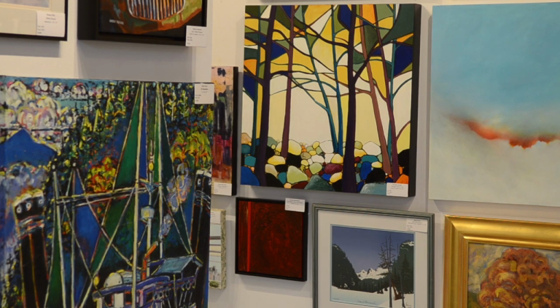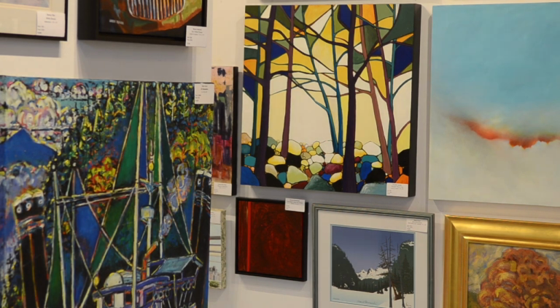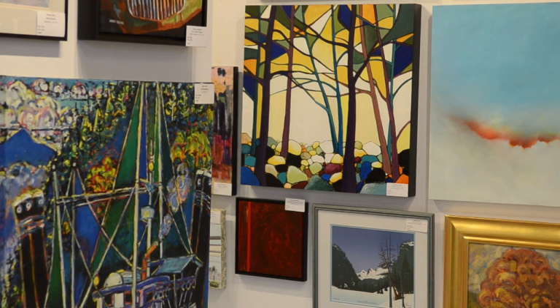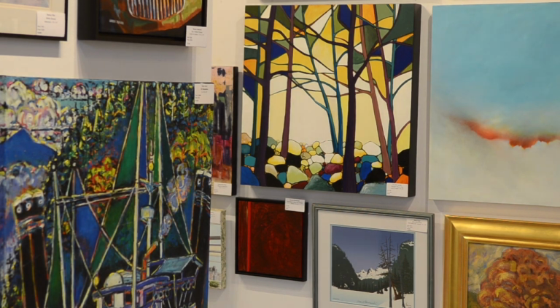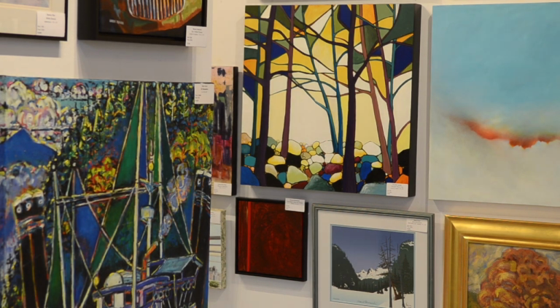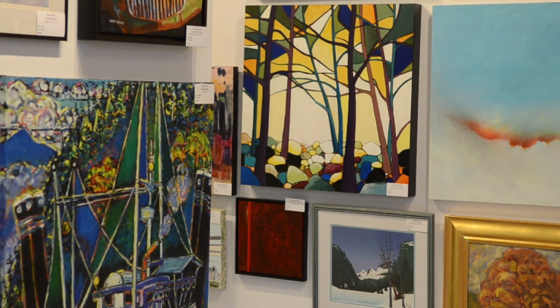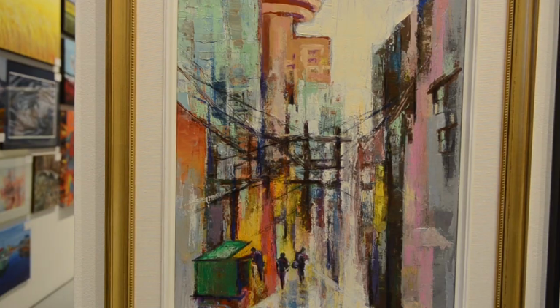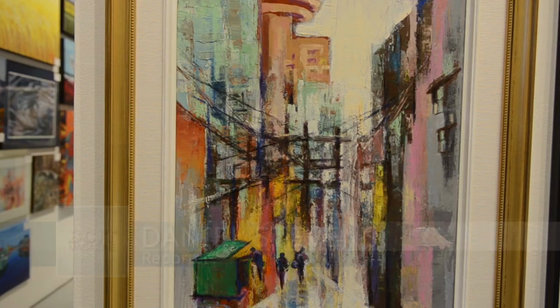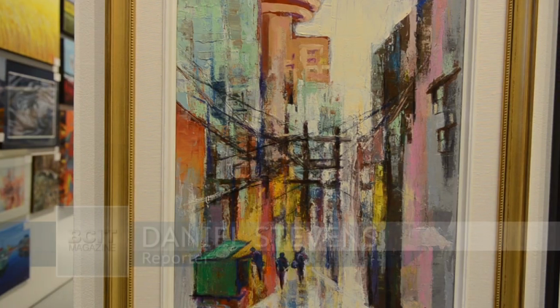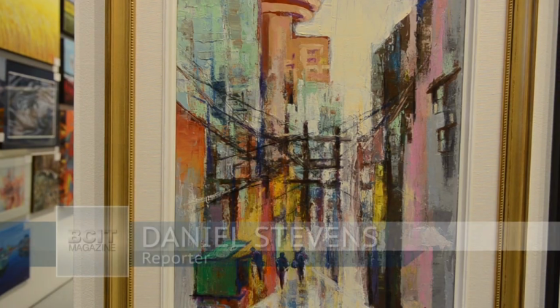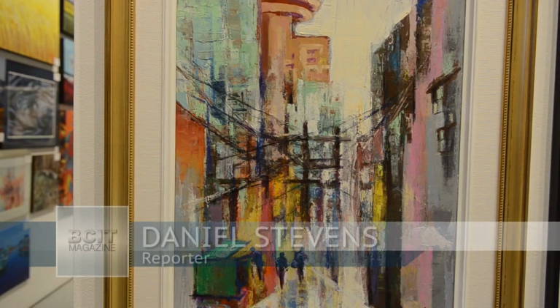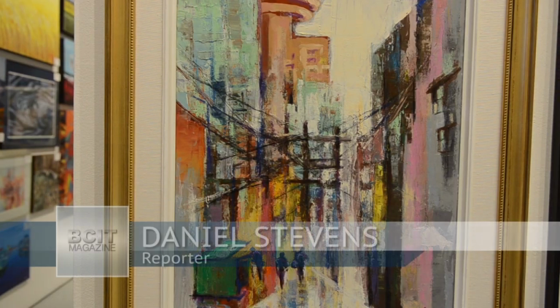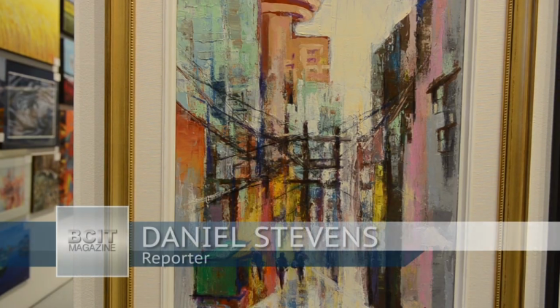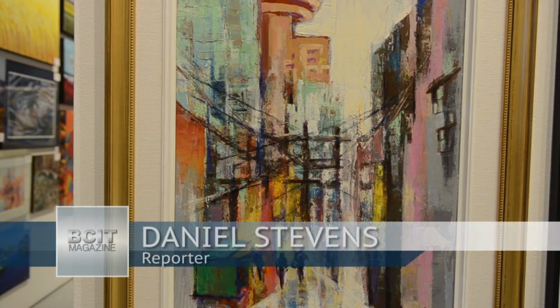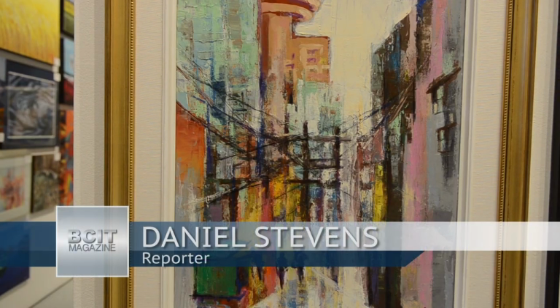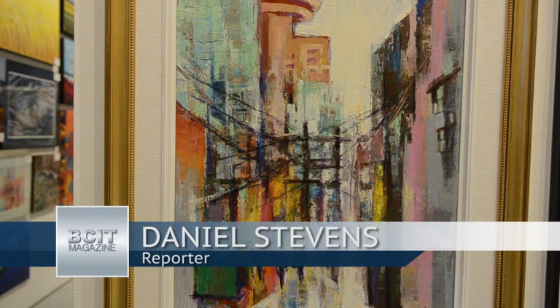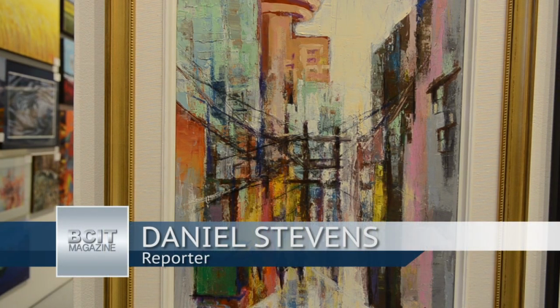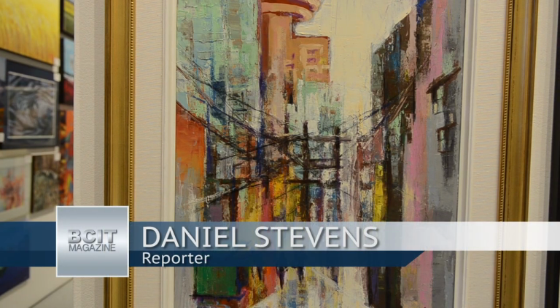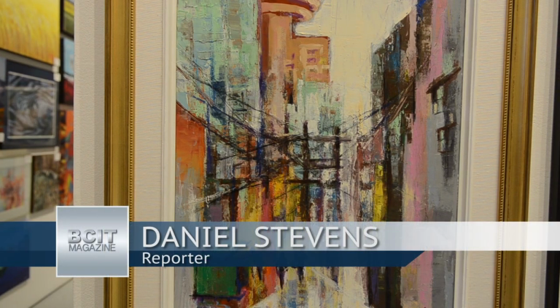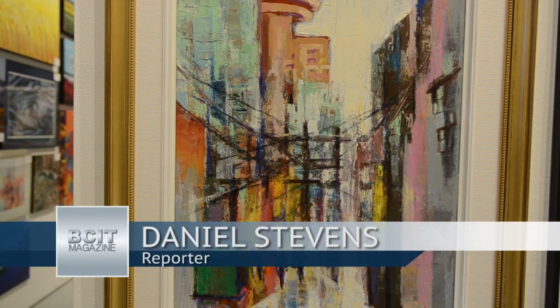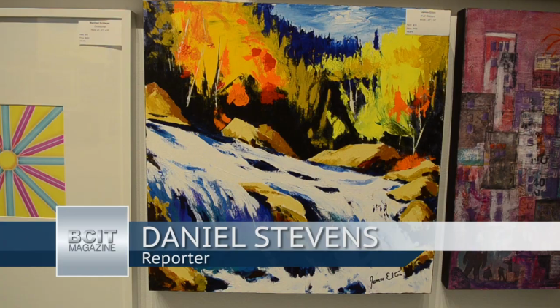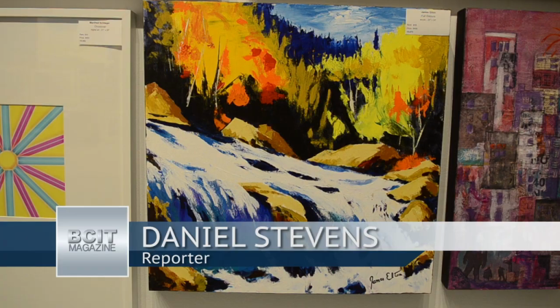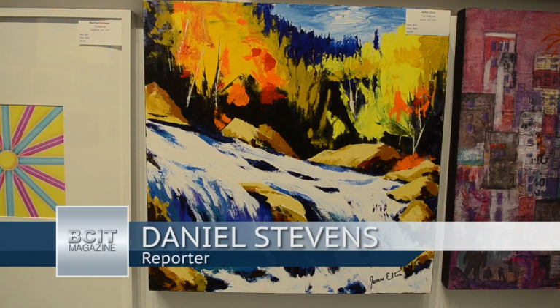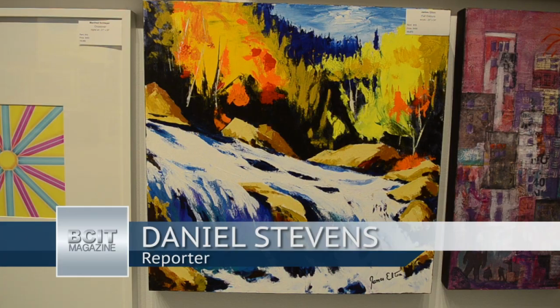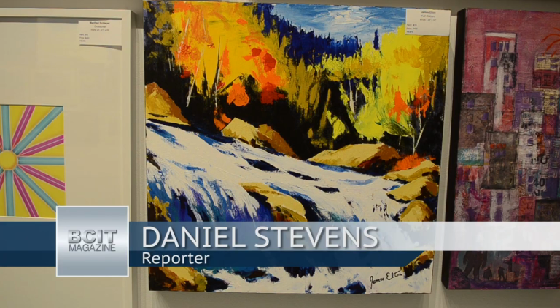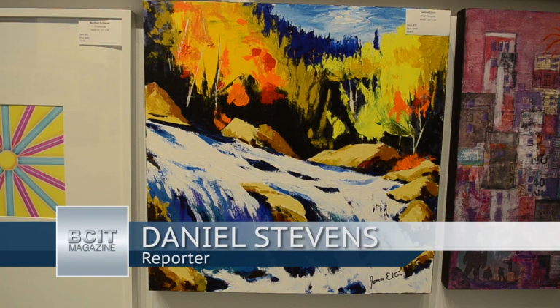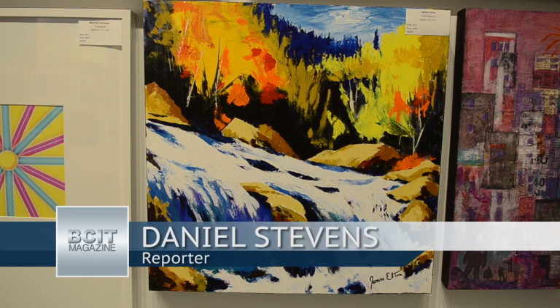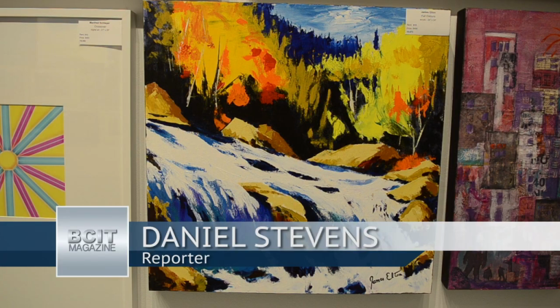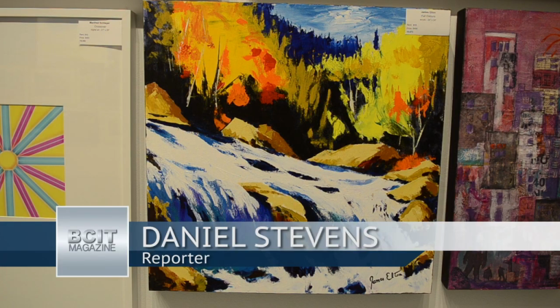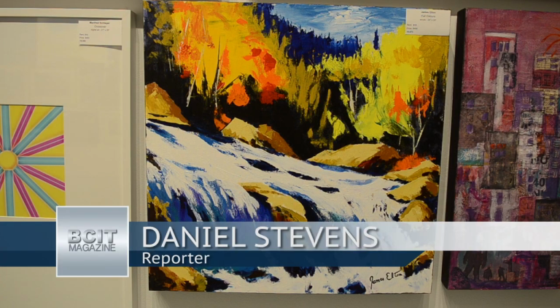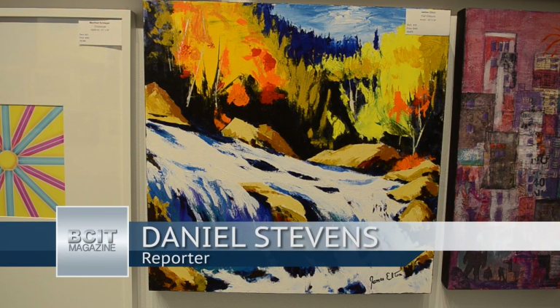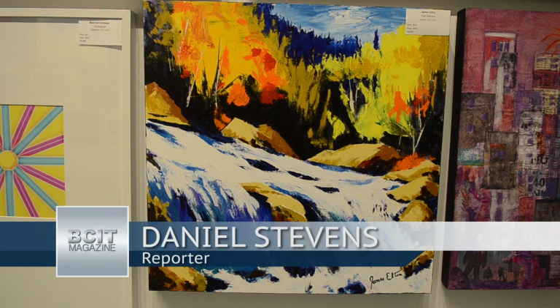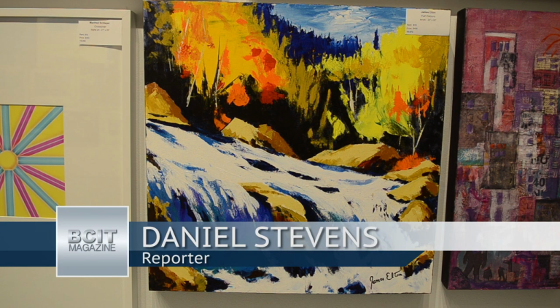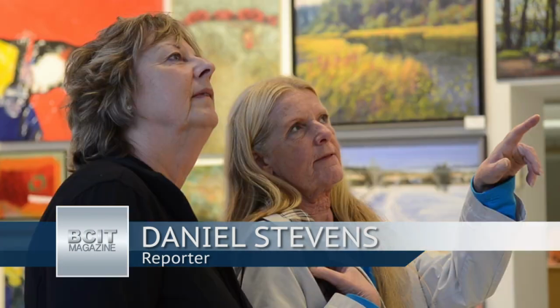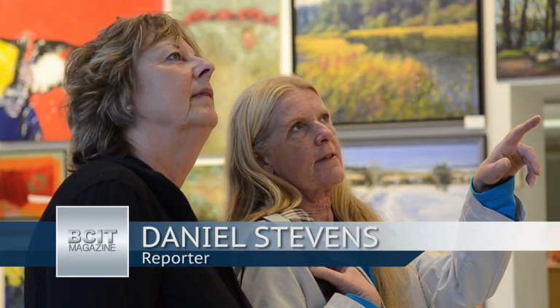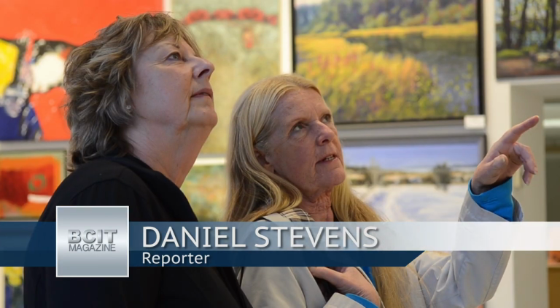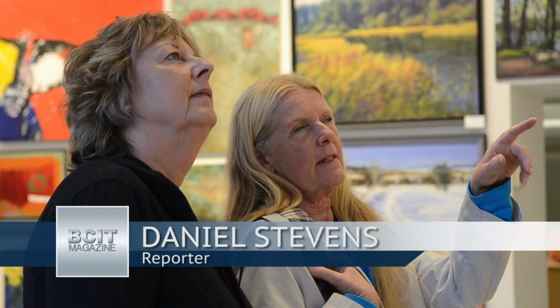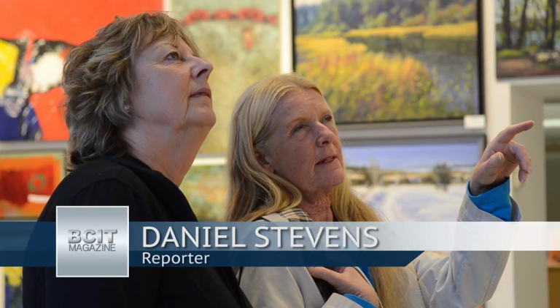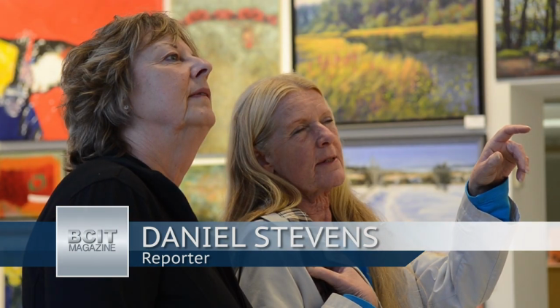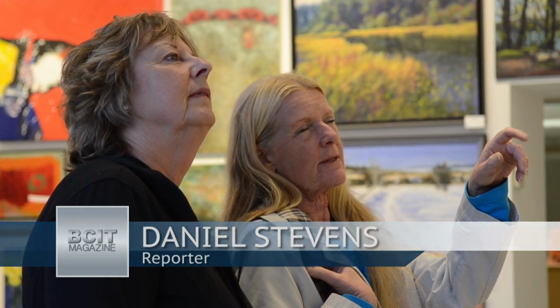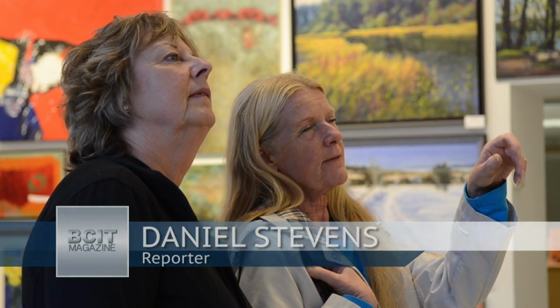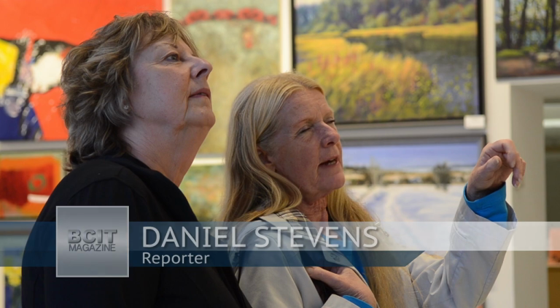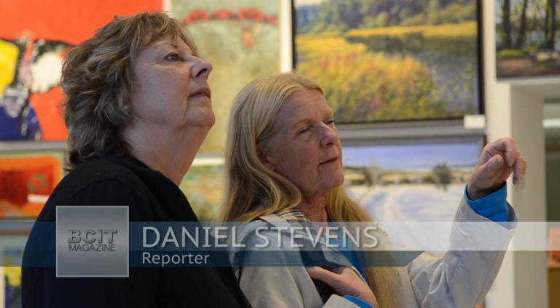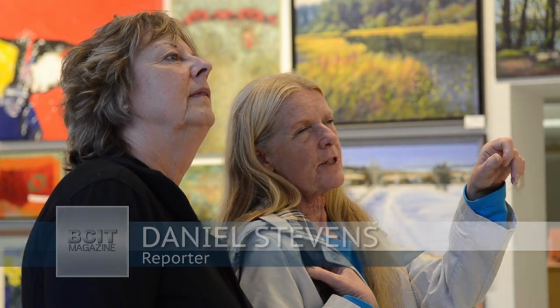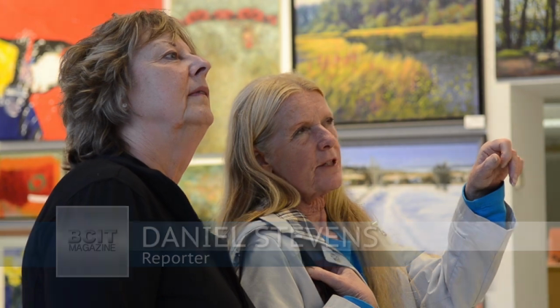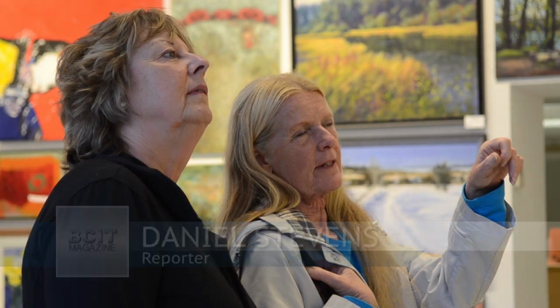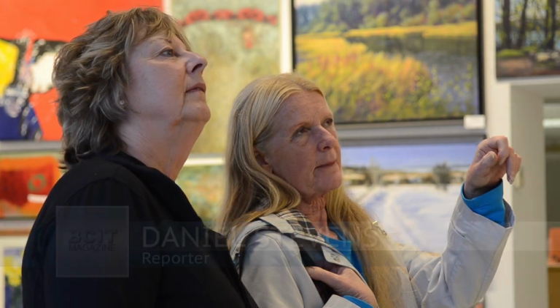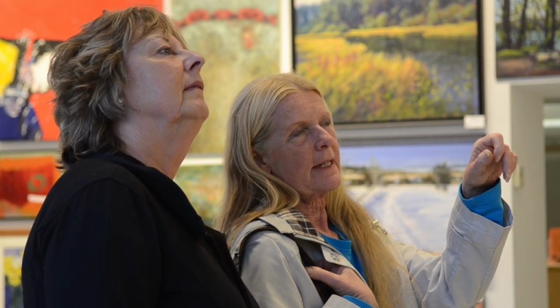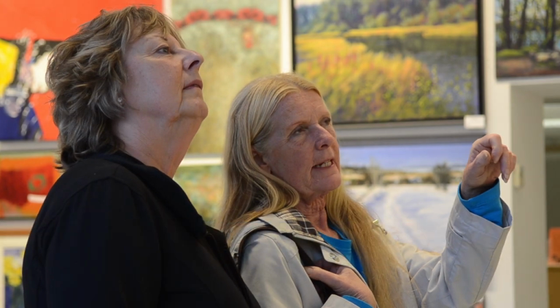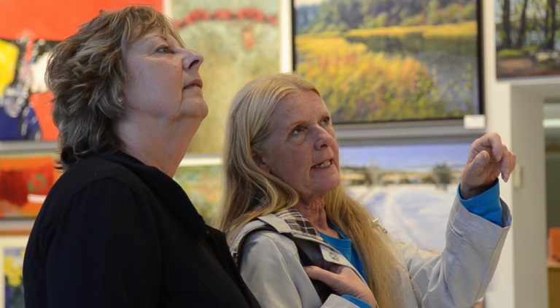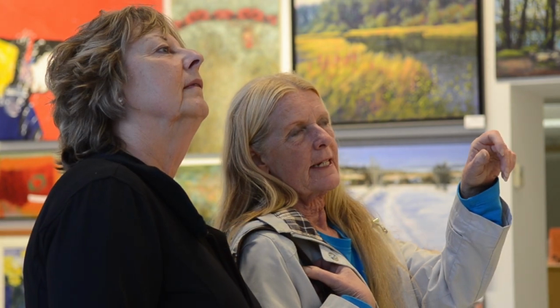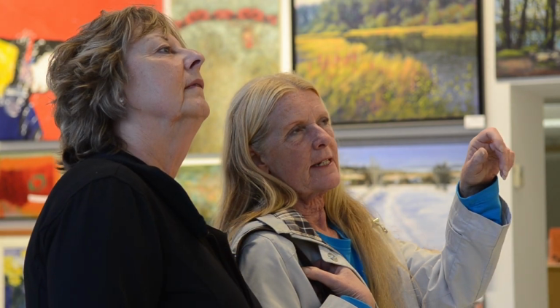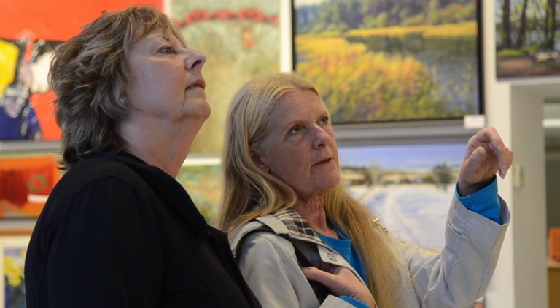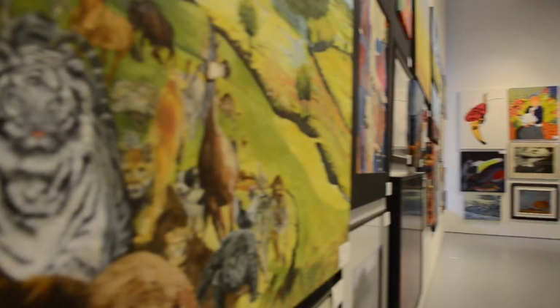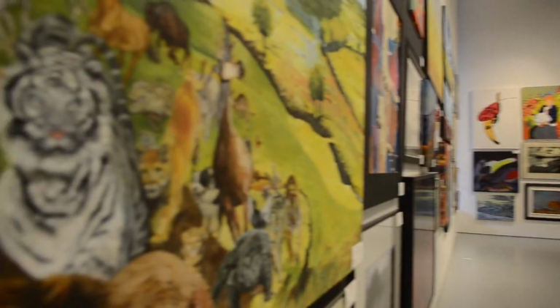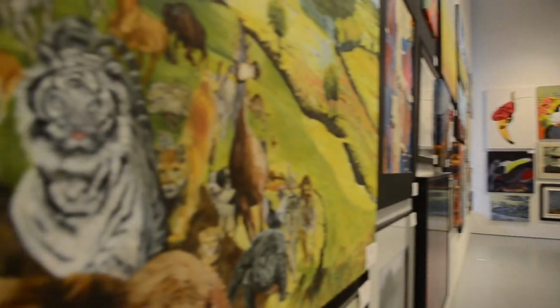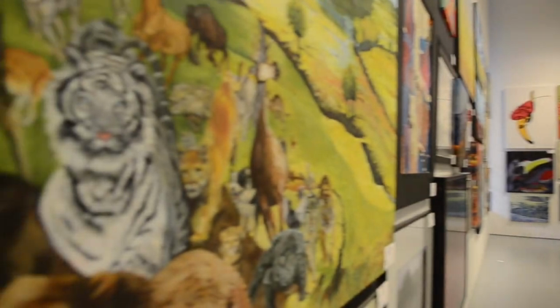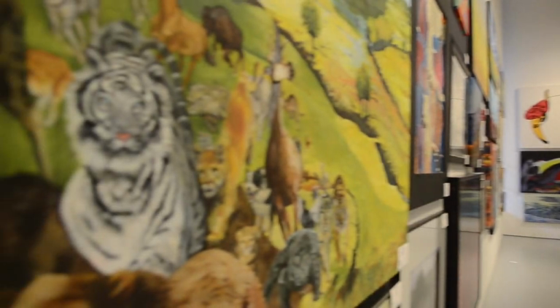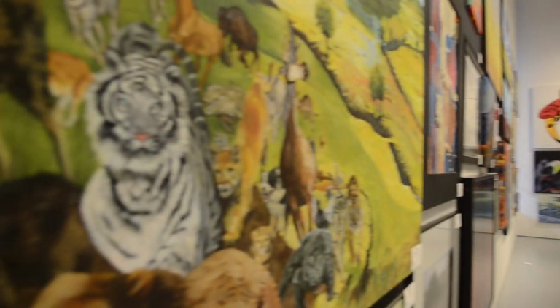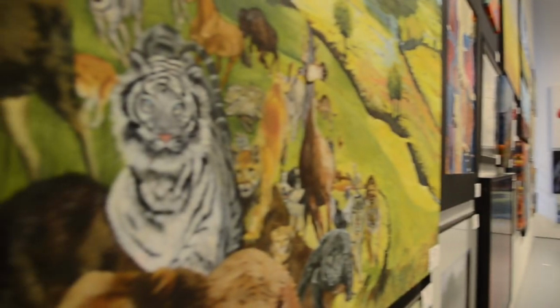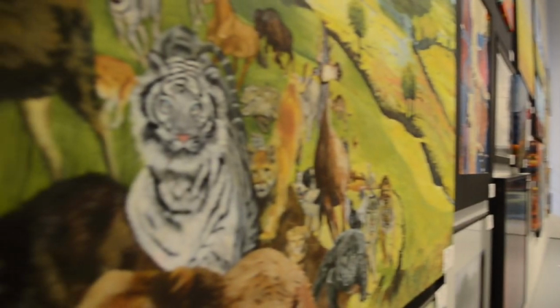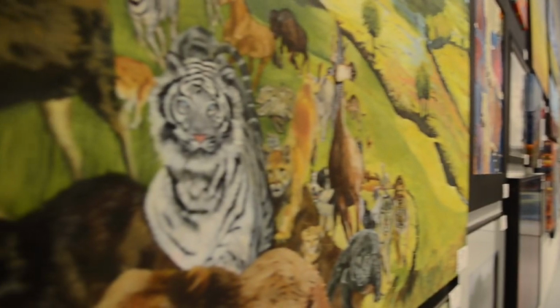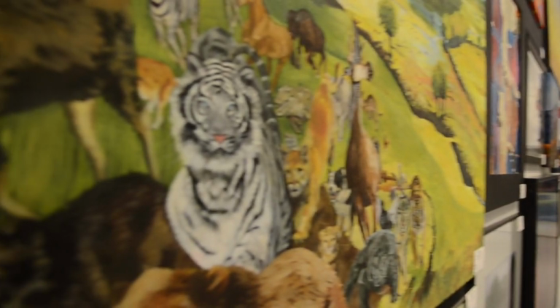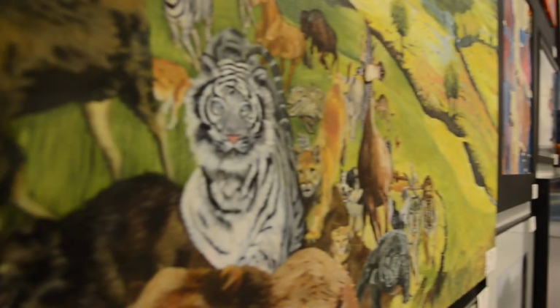Art. It can be an expensive commitment with a history of buyer's remorse. But what if you could just rent it?